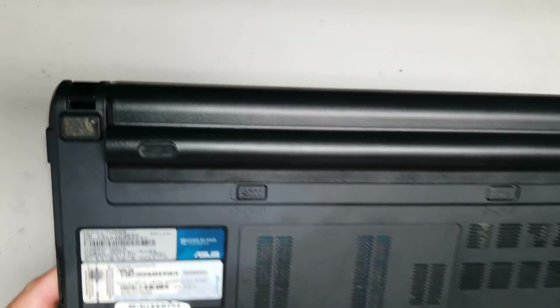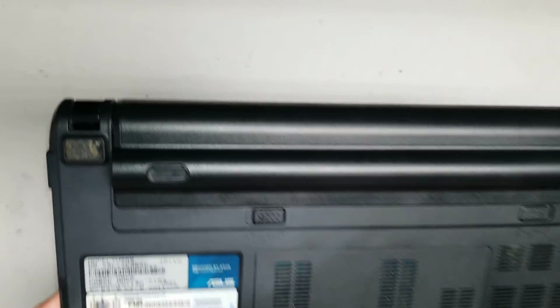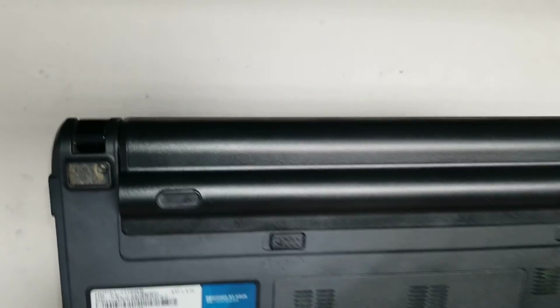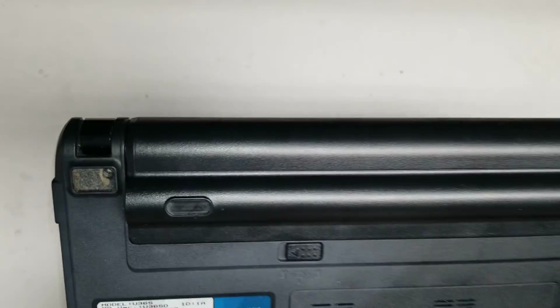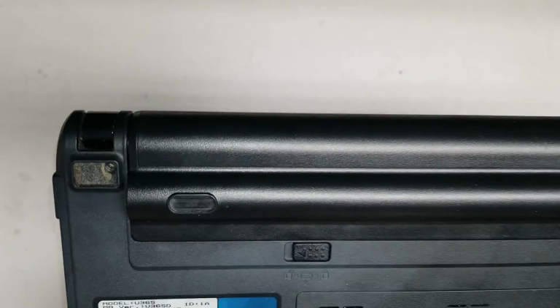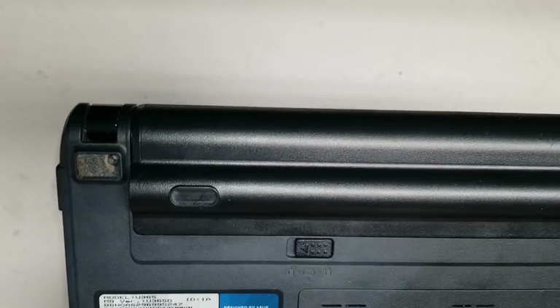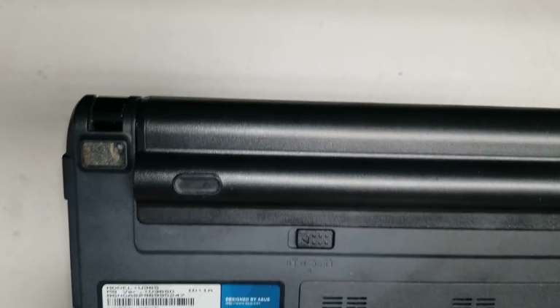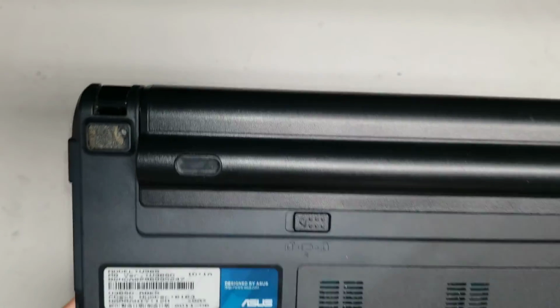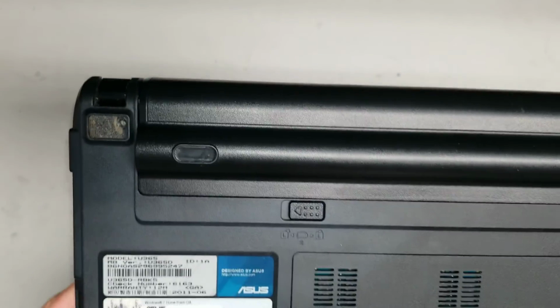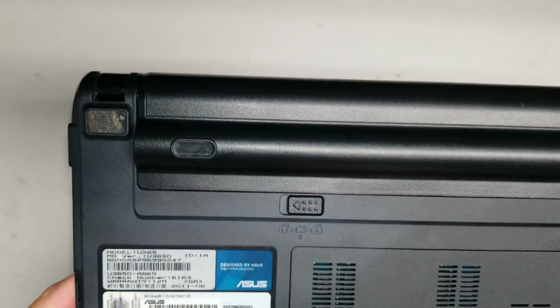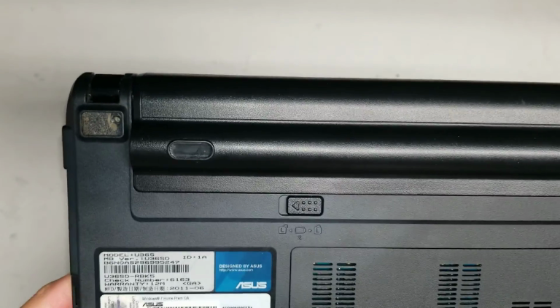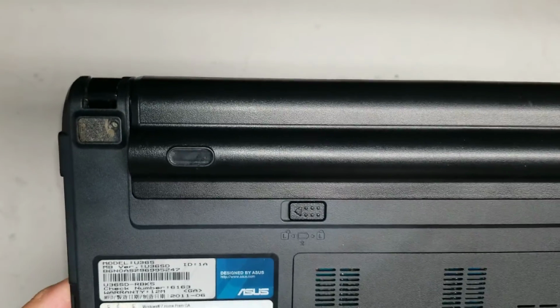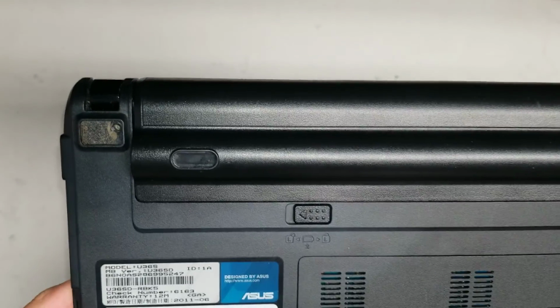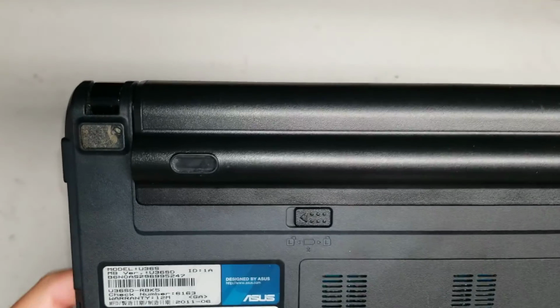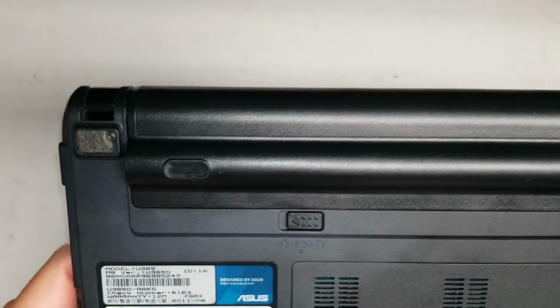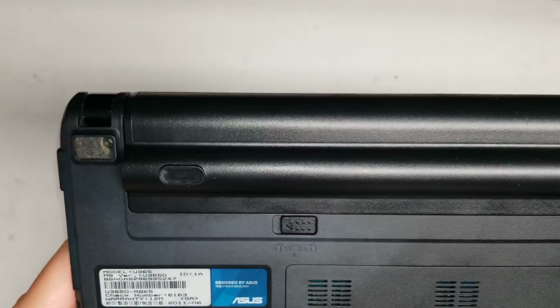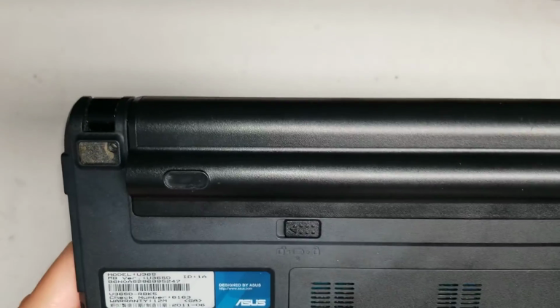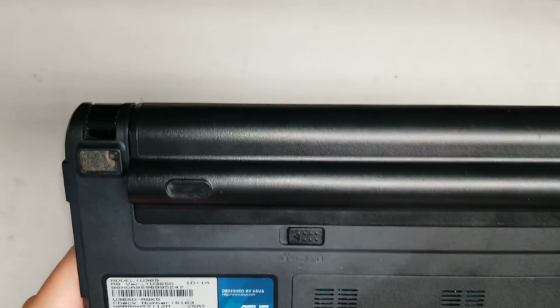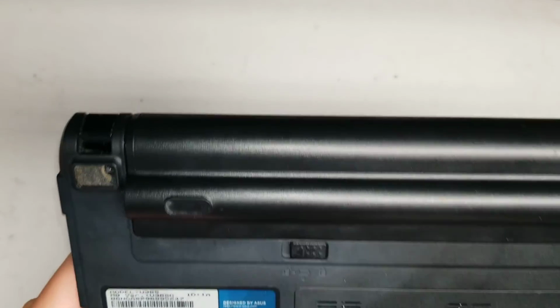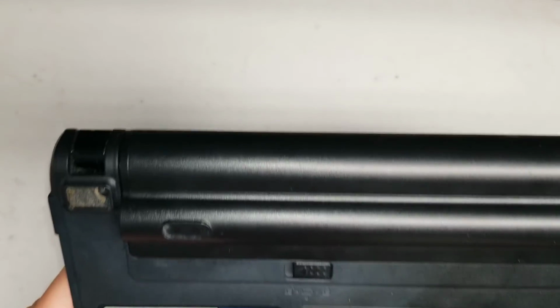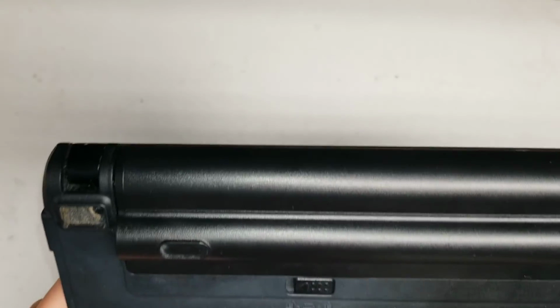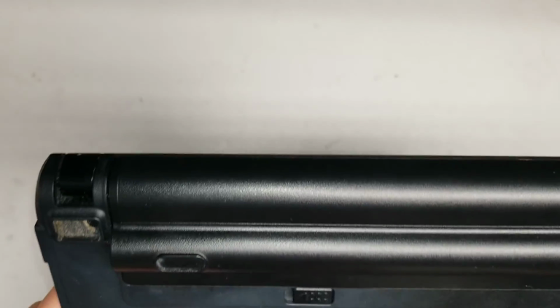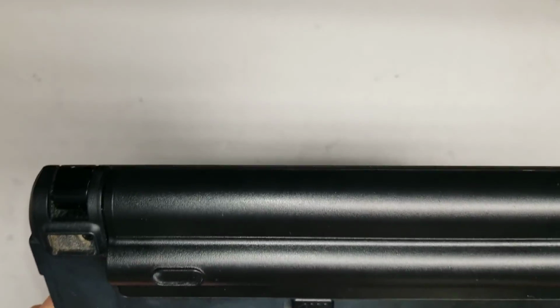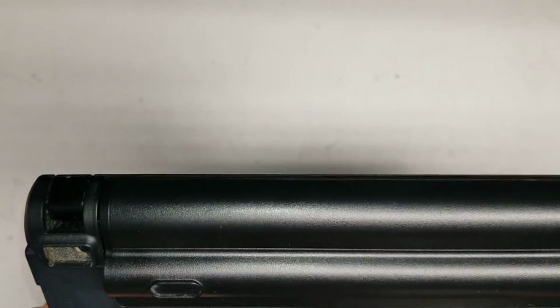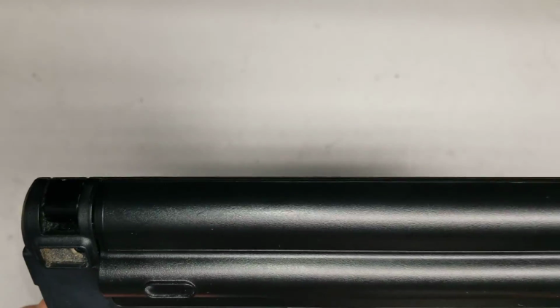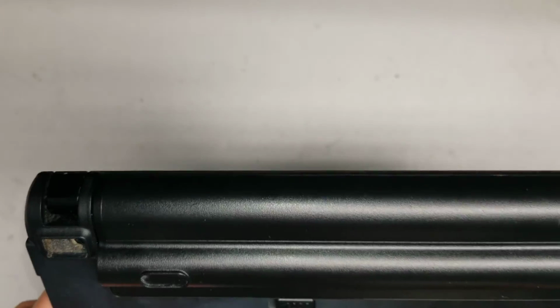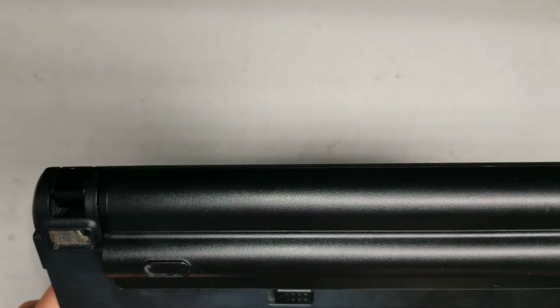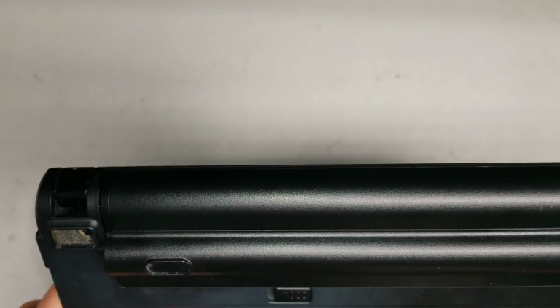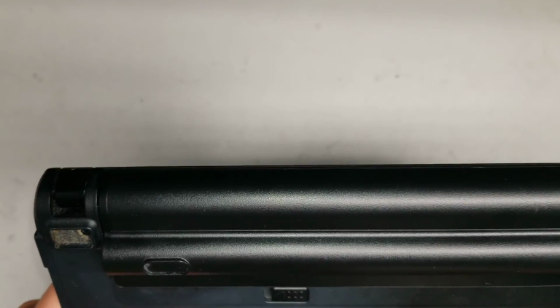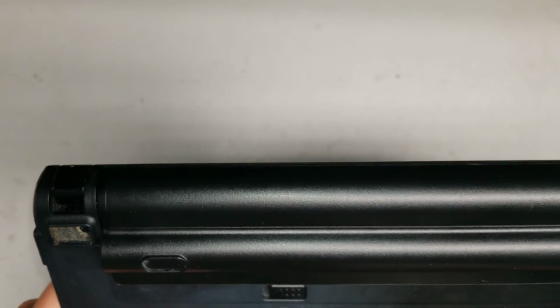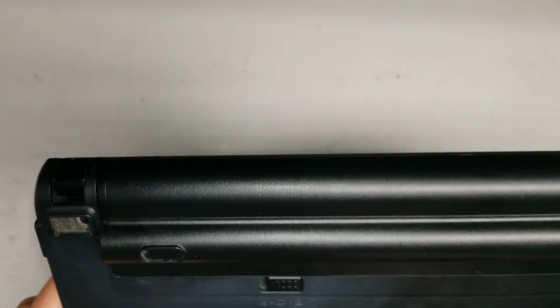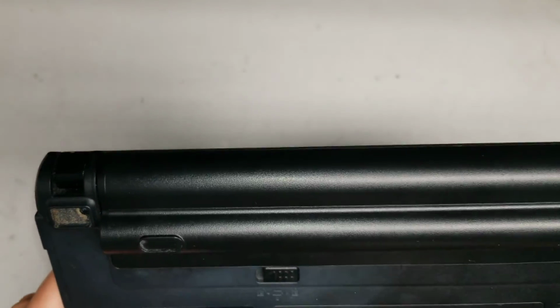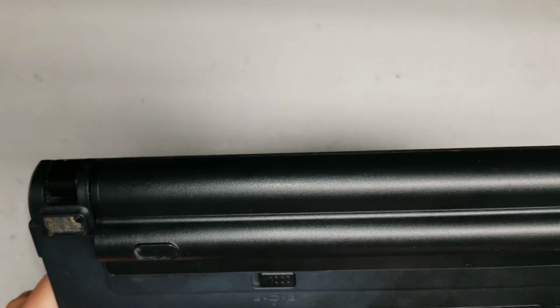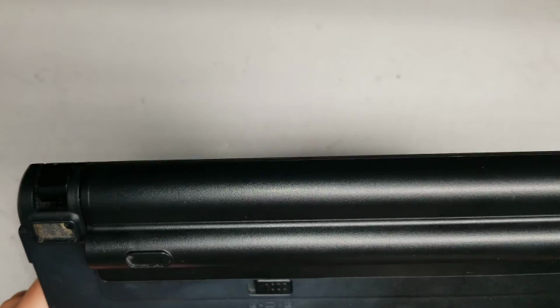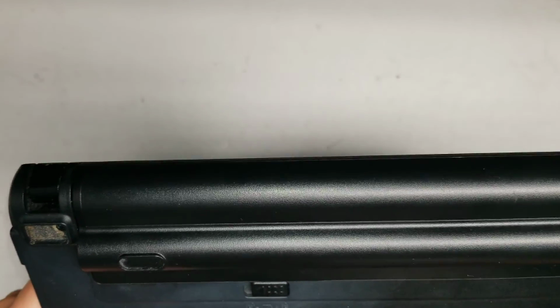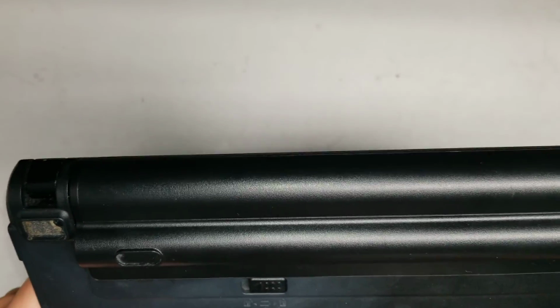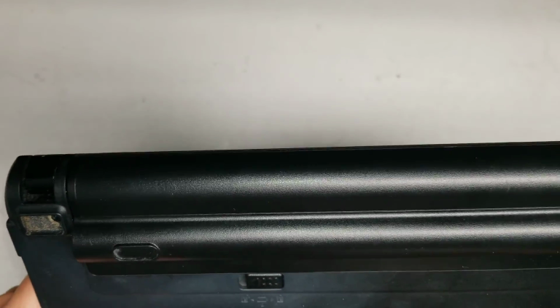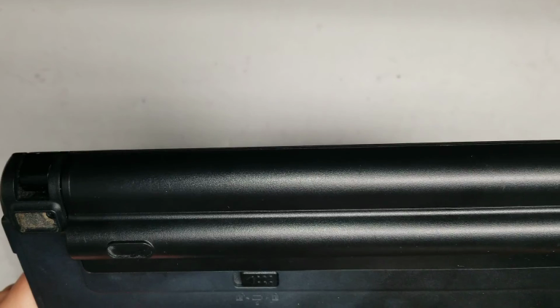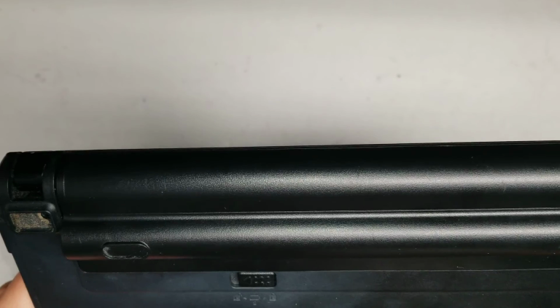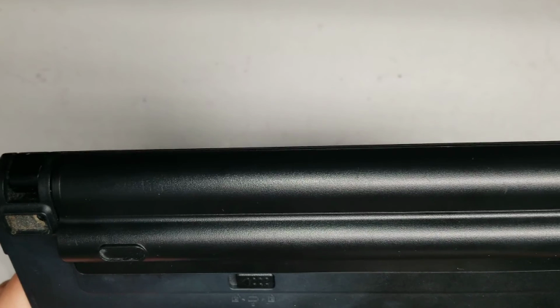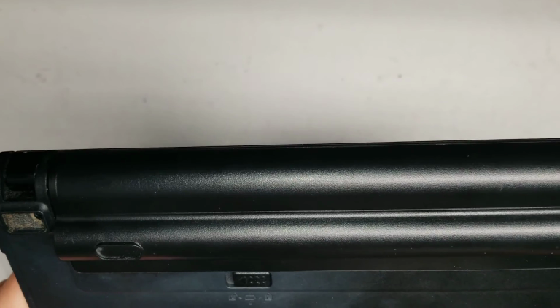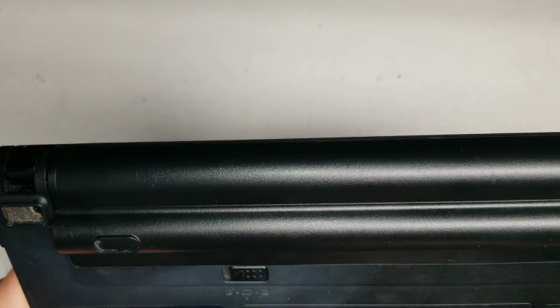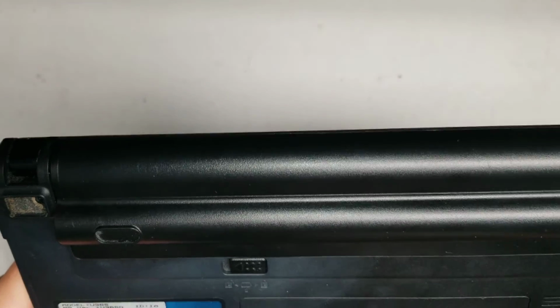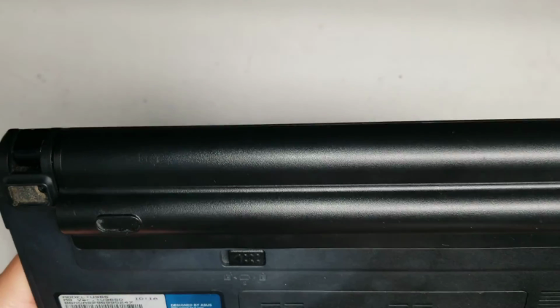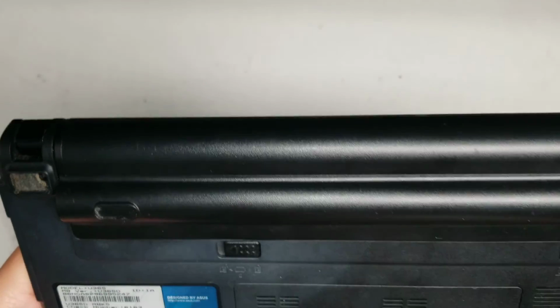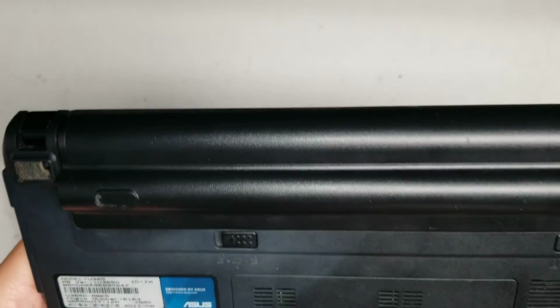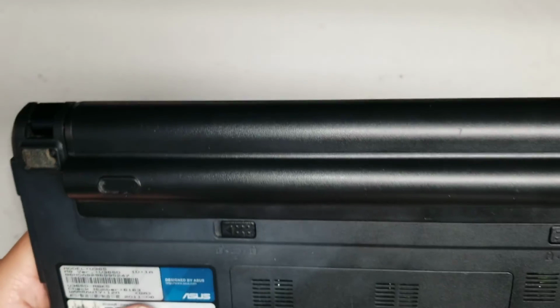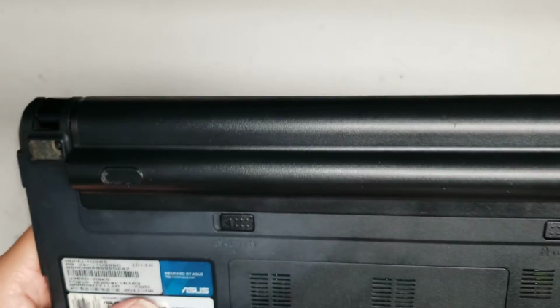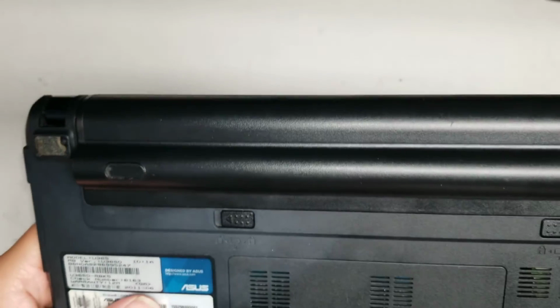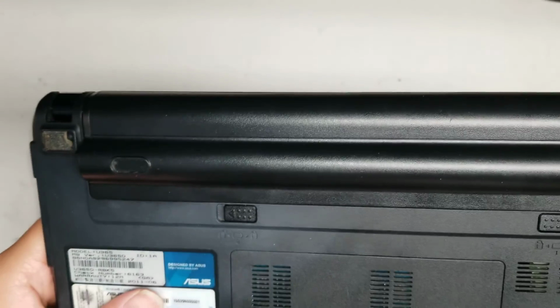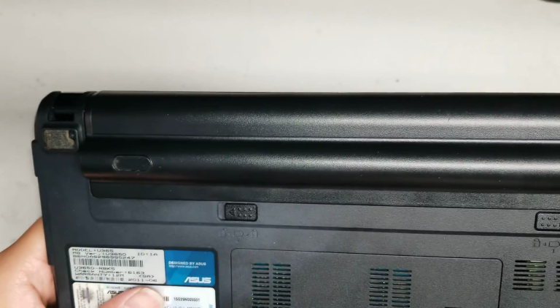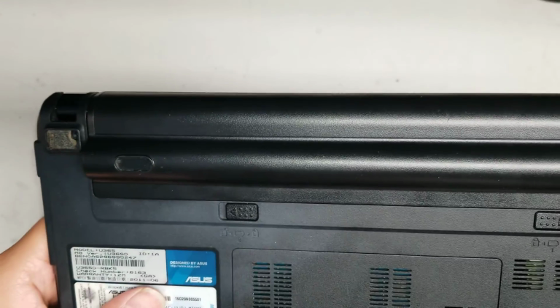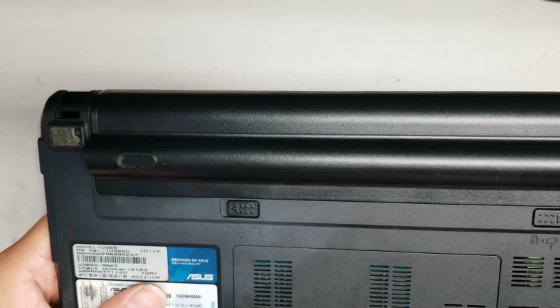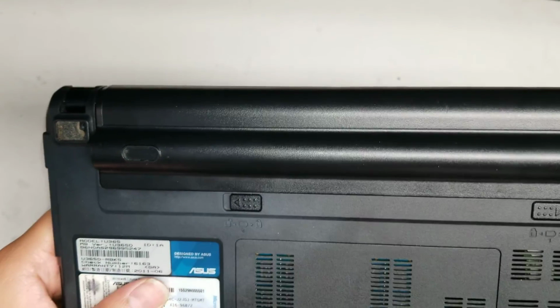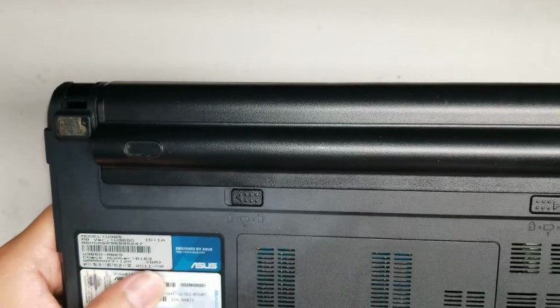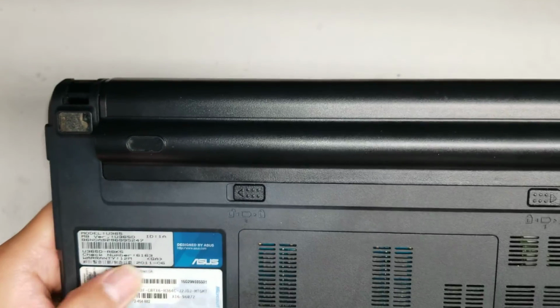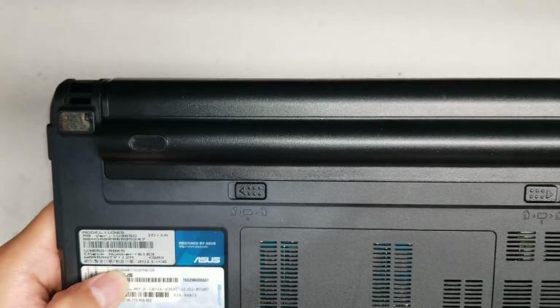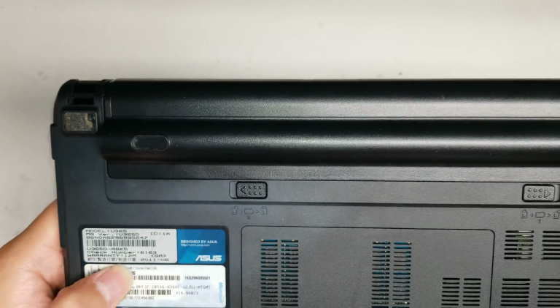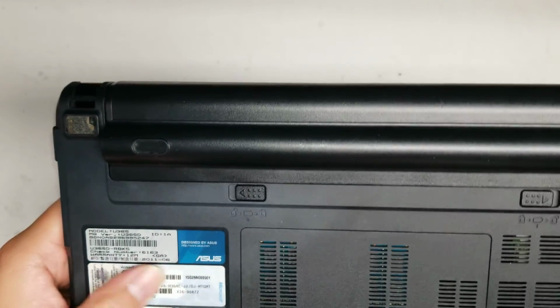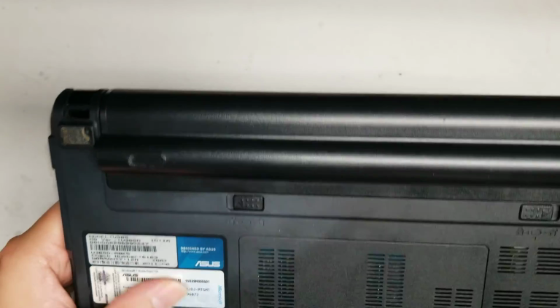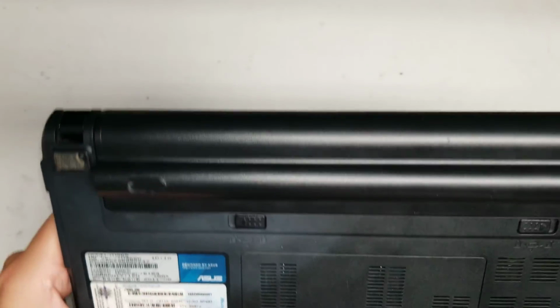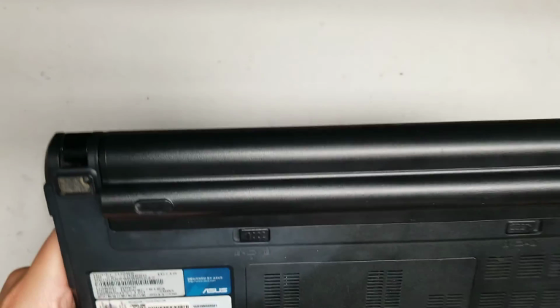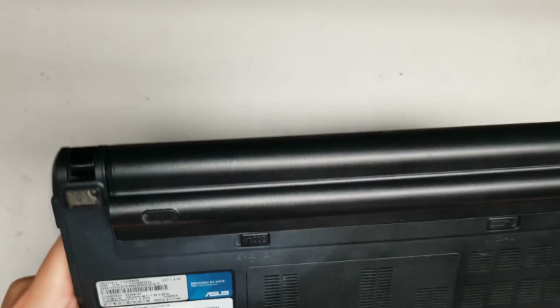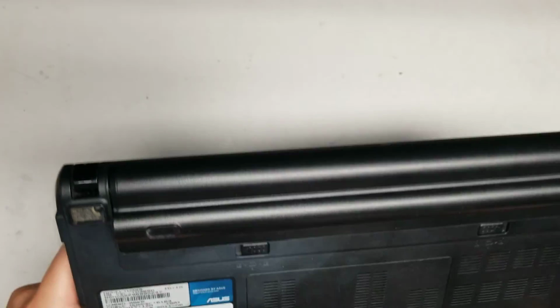I'm going to show how to open up and disassemble this ASUS model U36S.